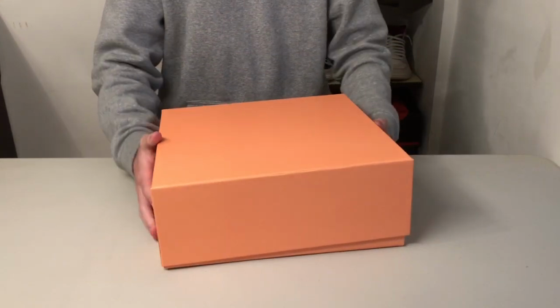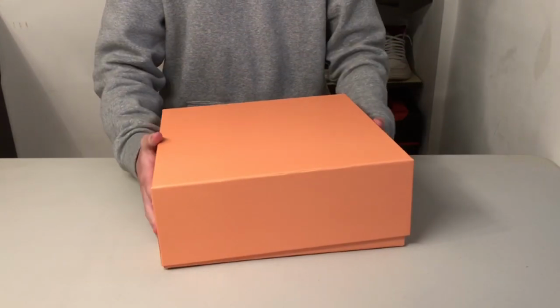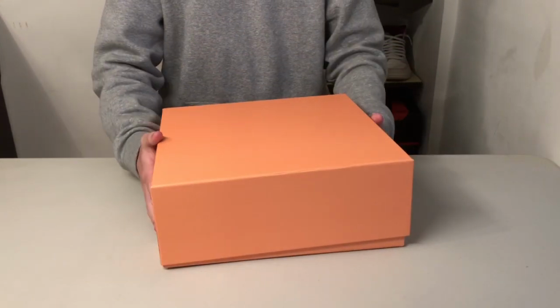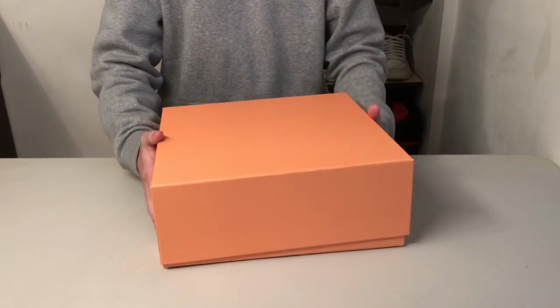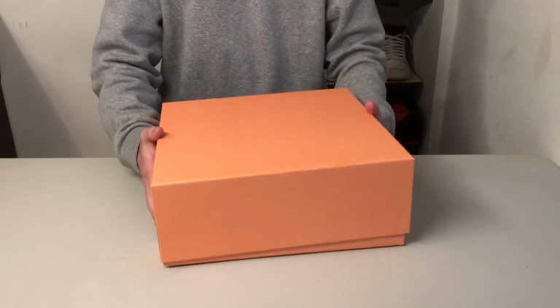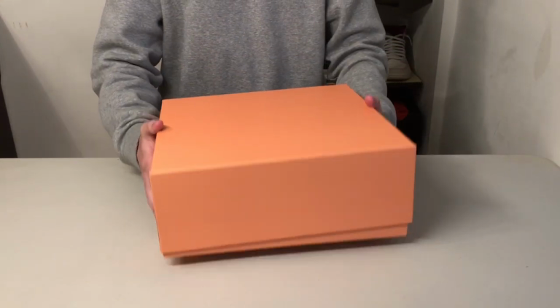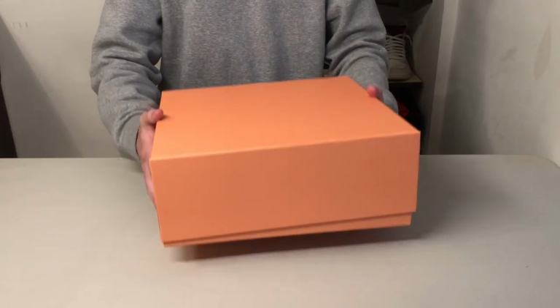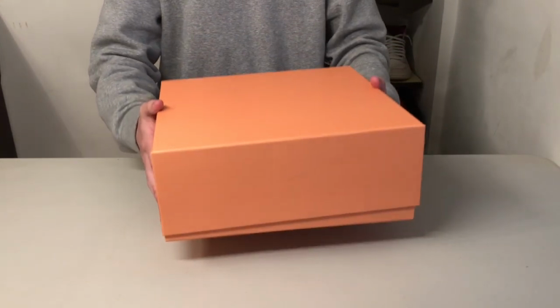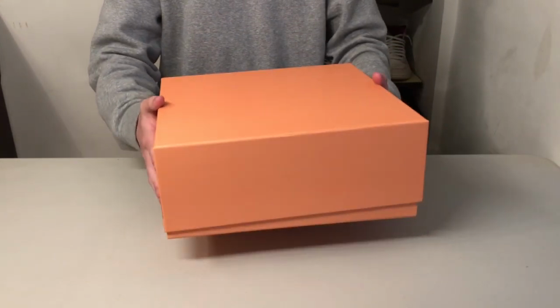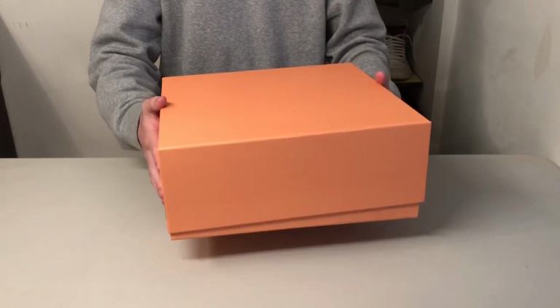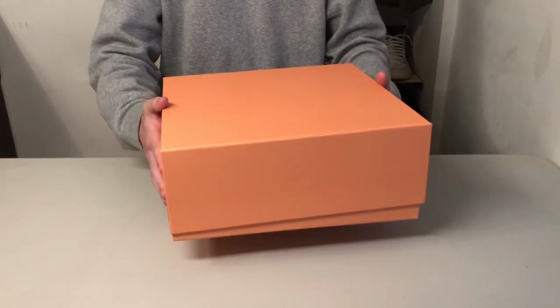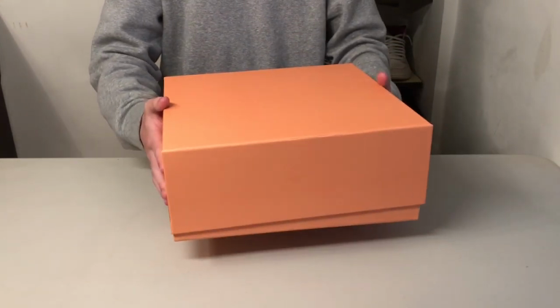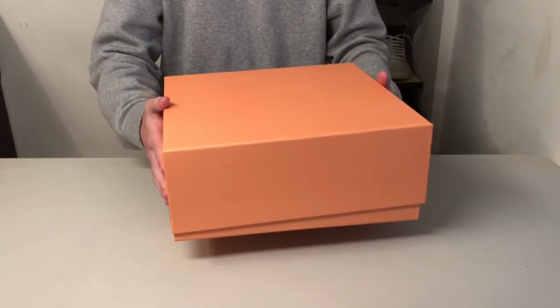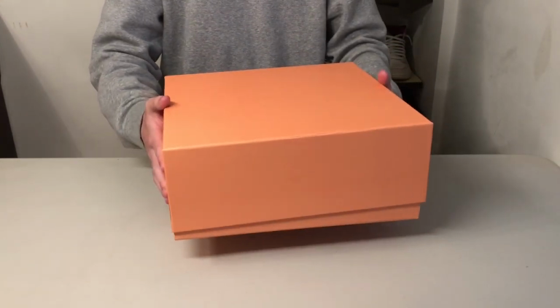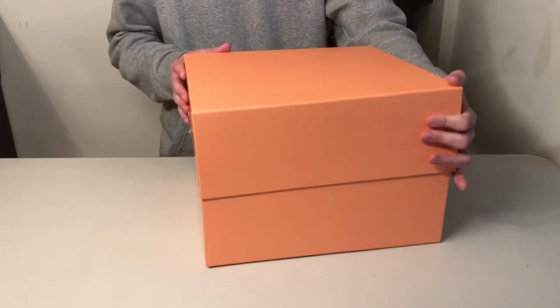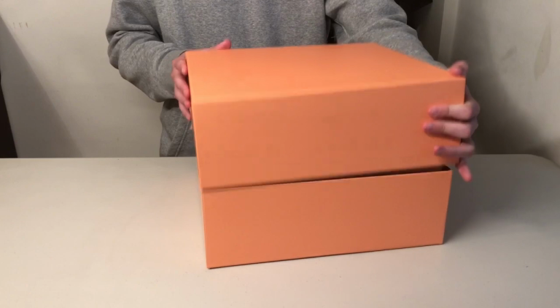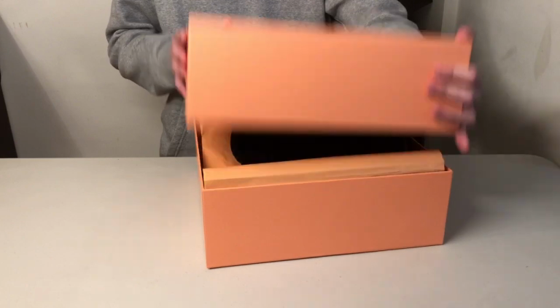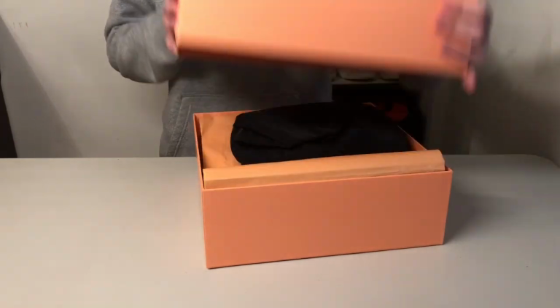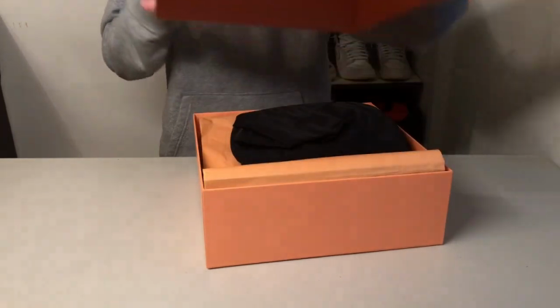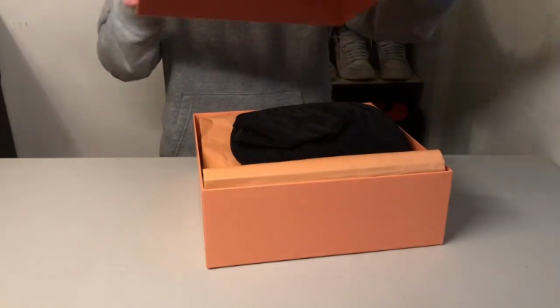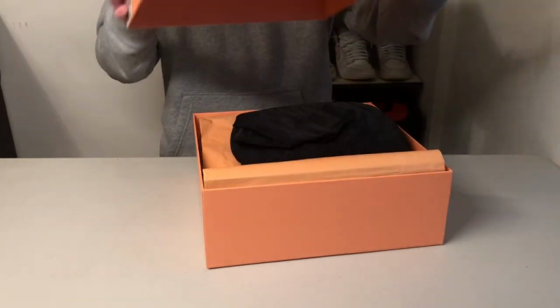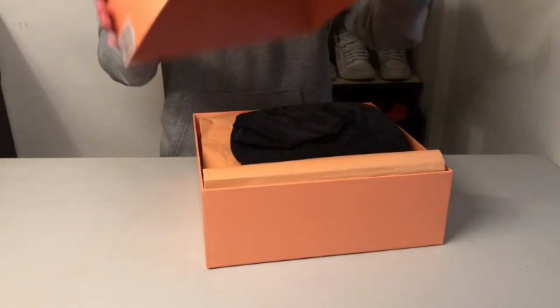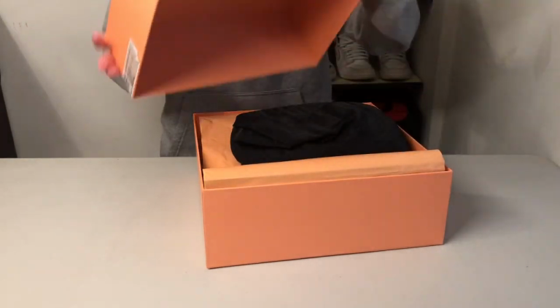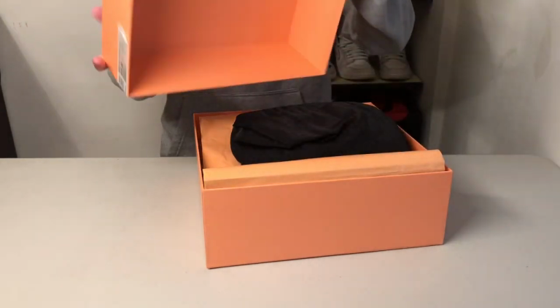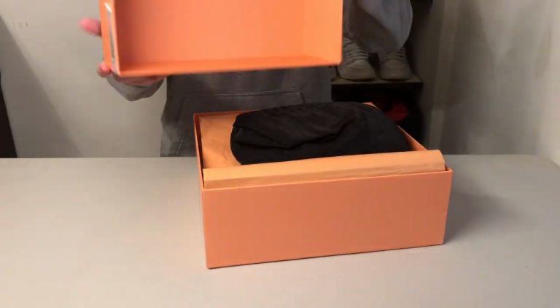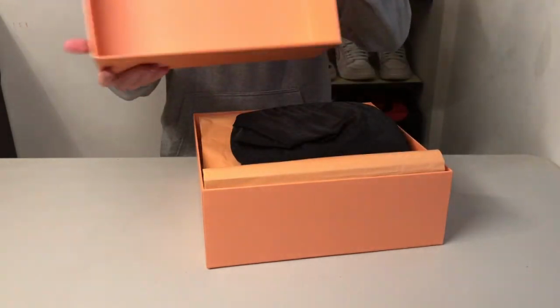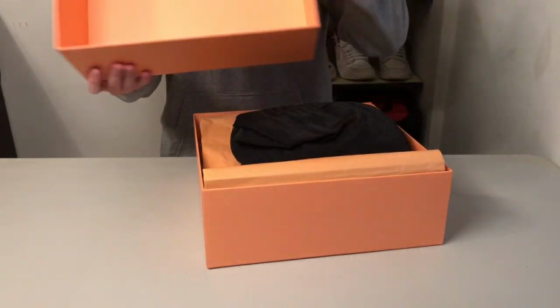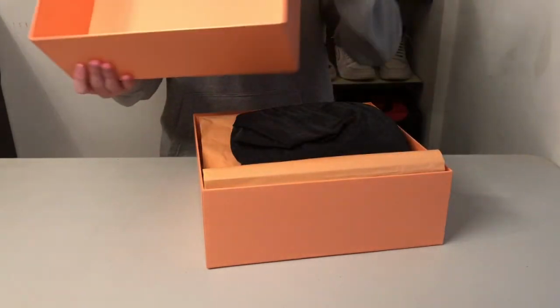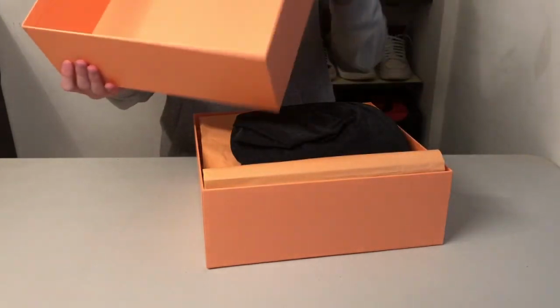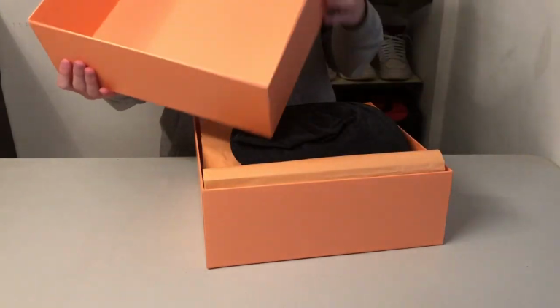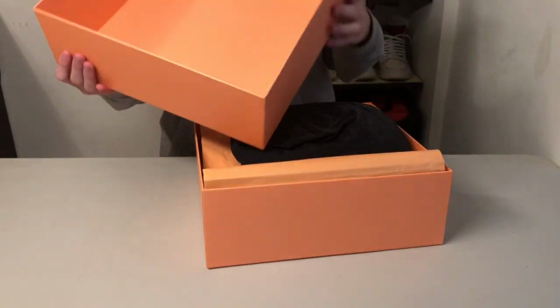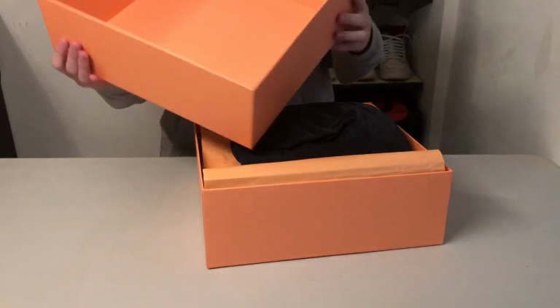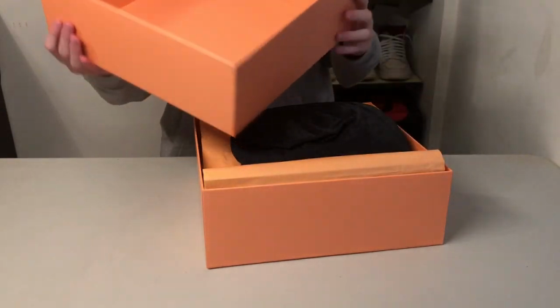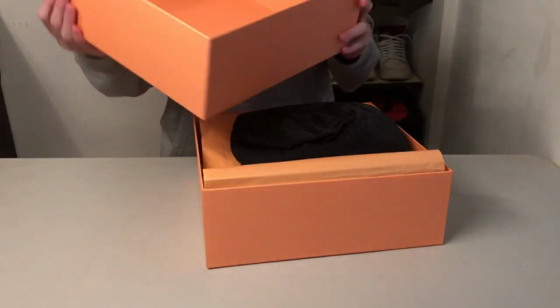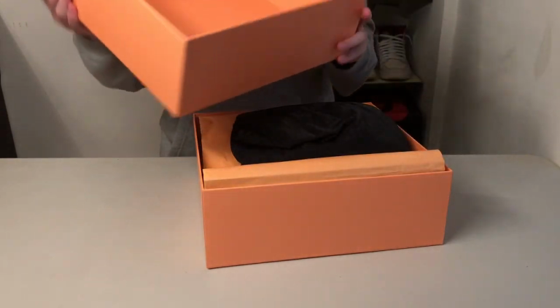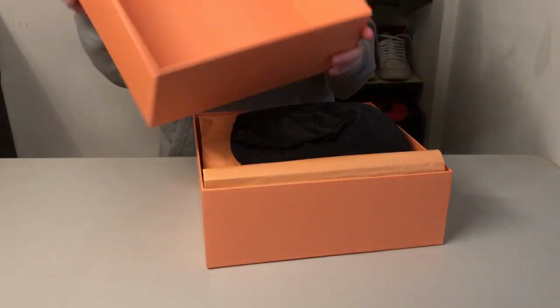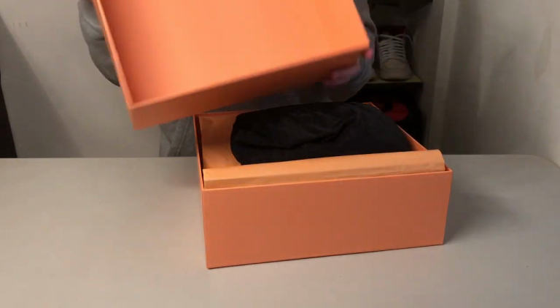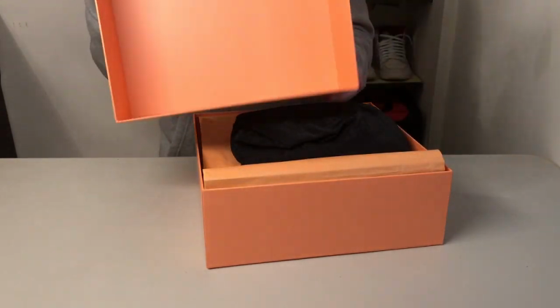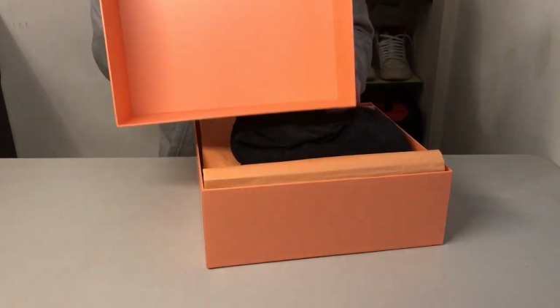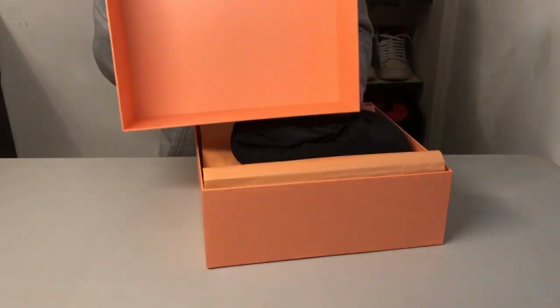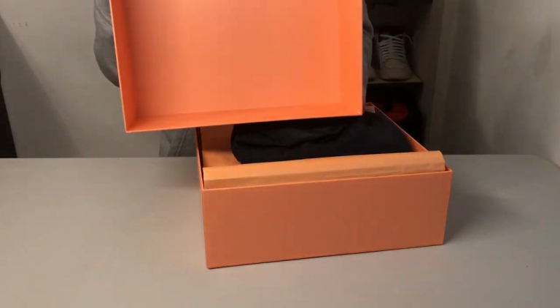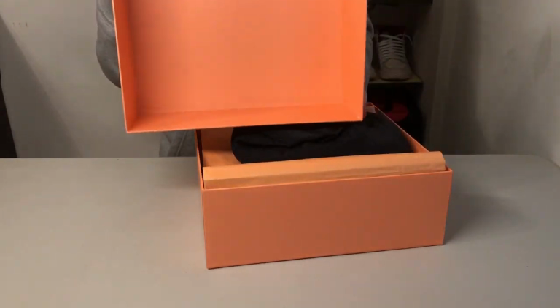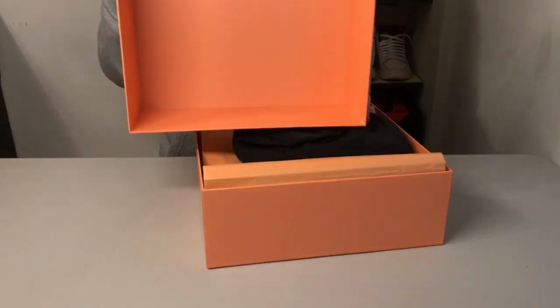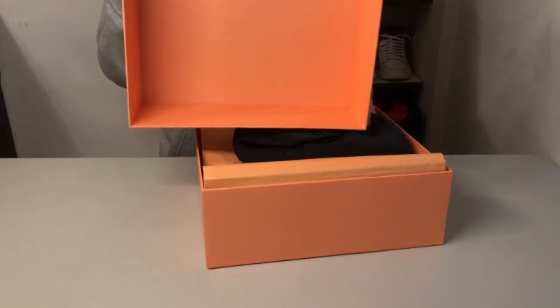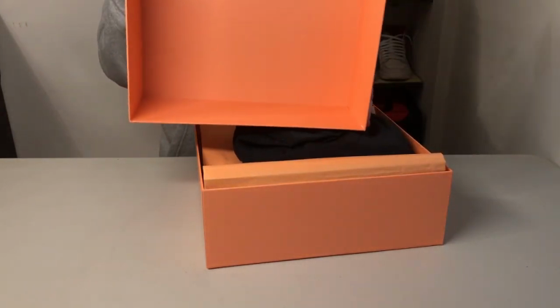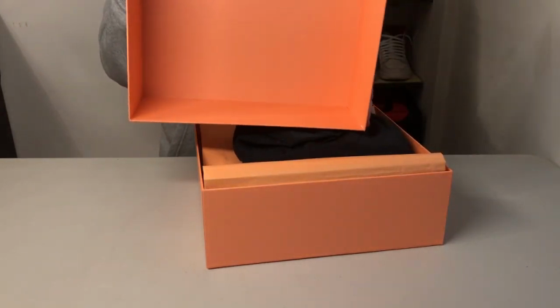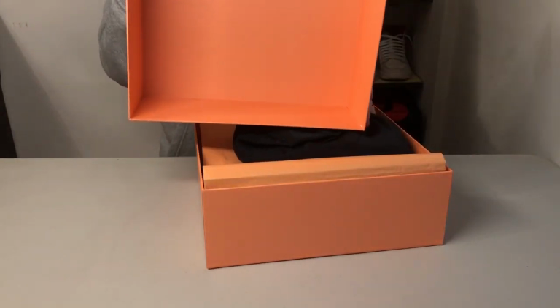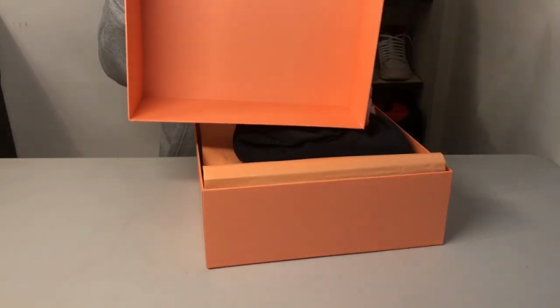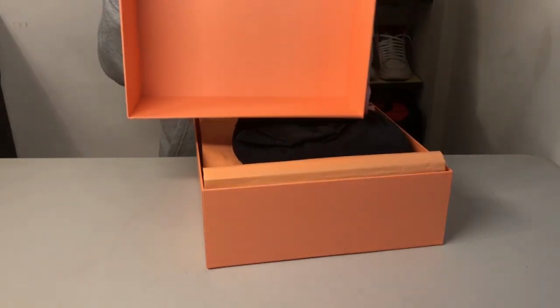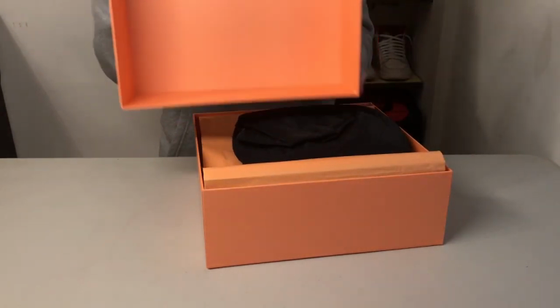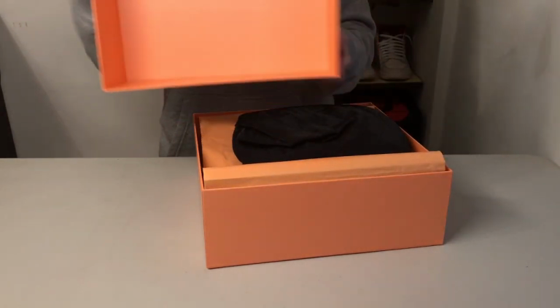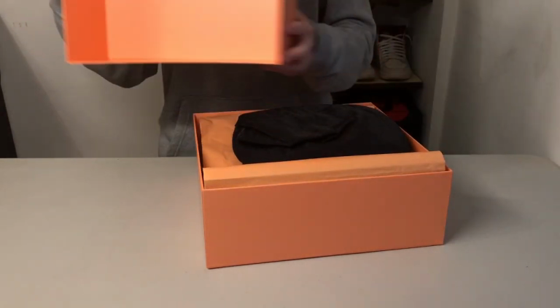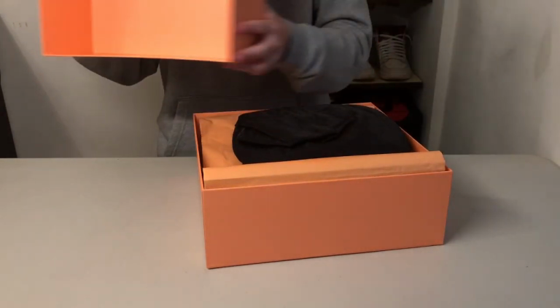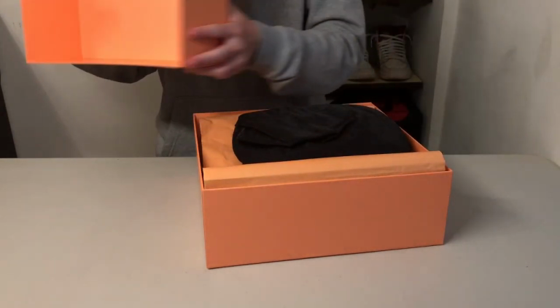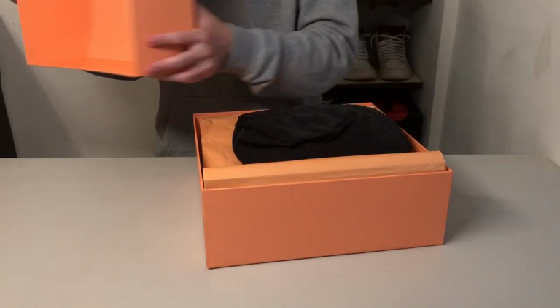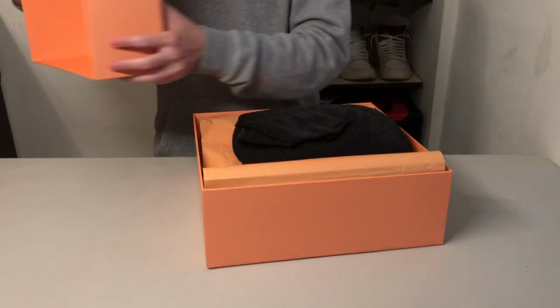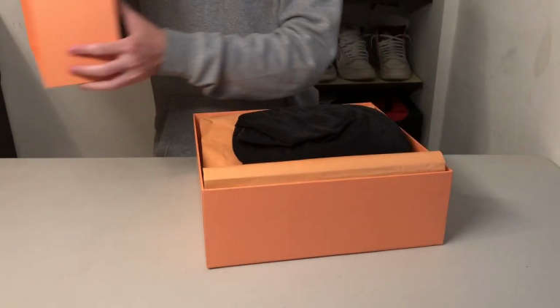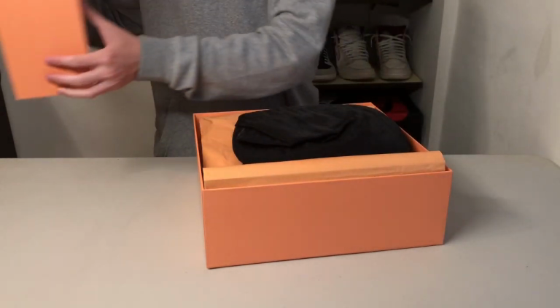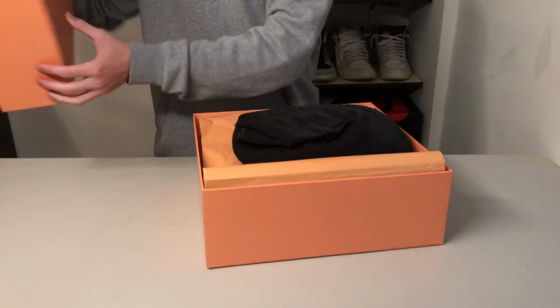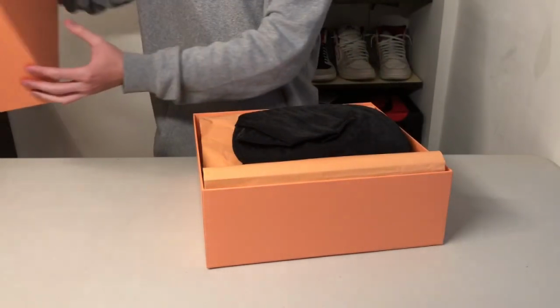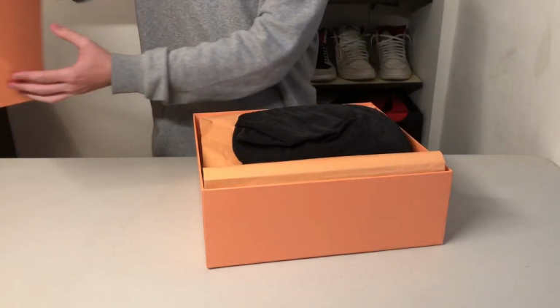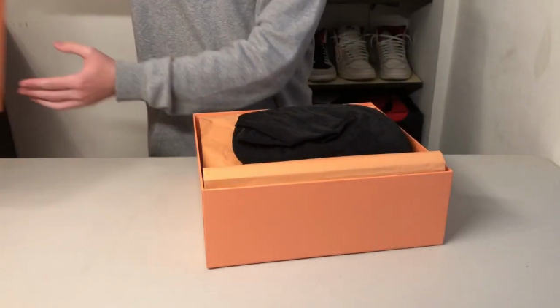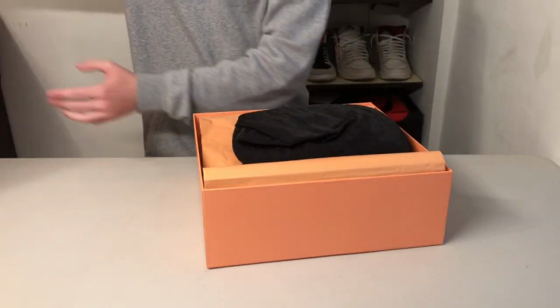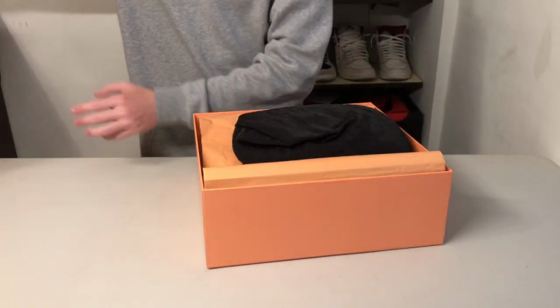Let's take it off. Inside the lid, same color. Put that off to the side.